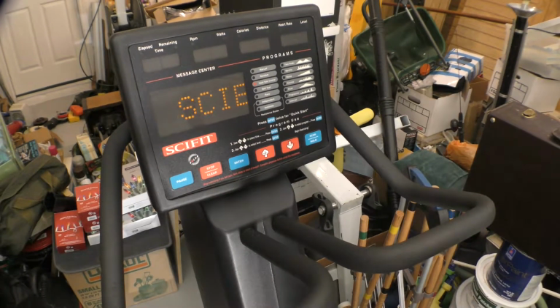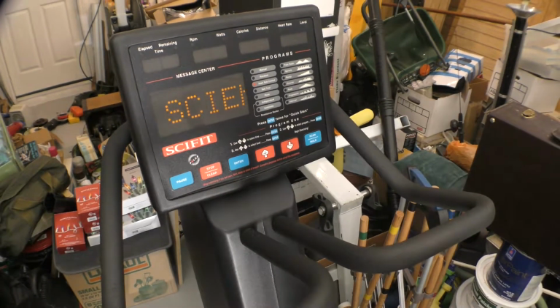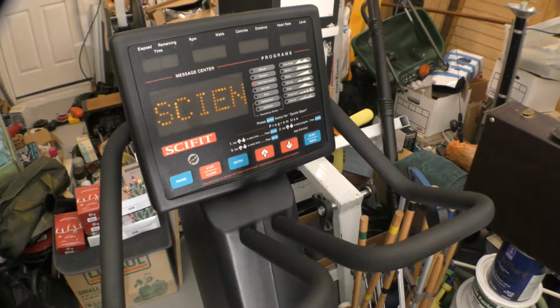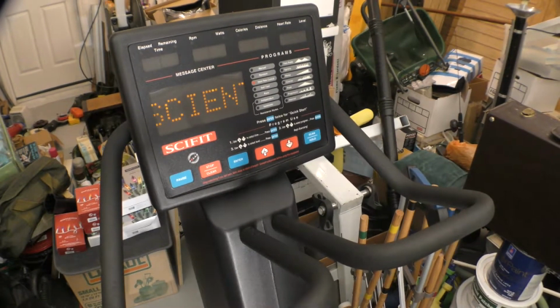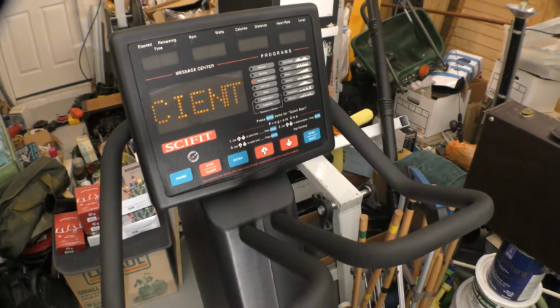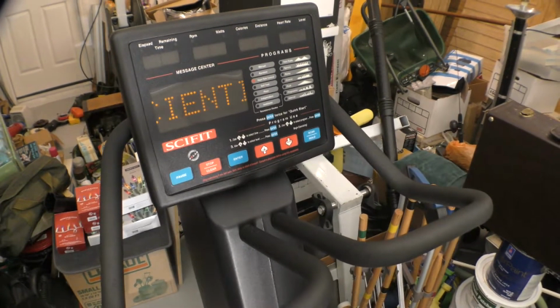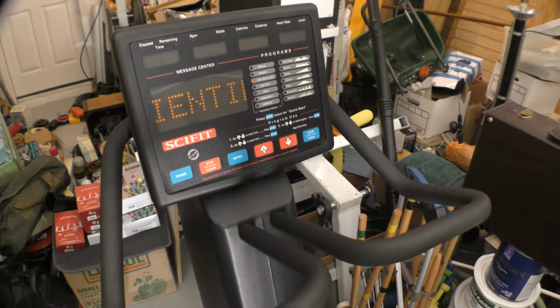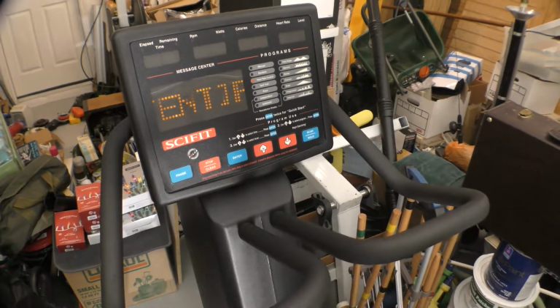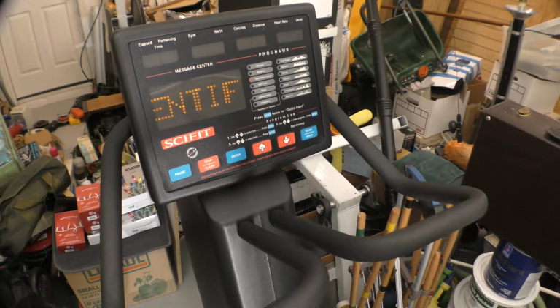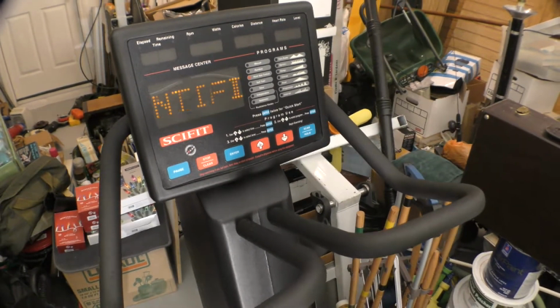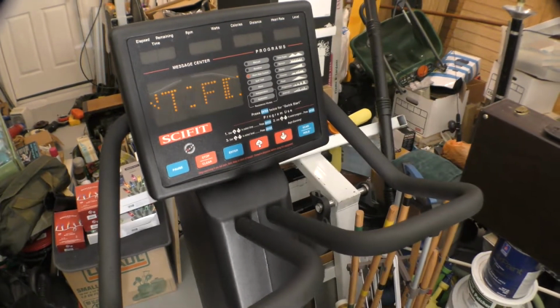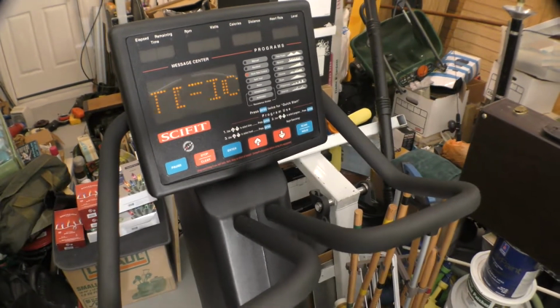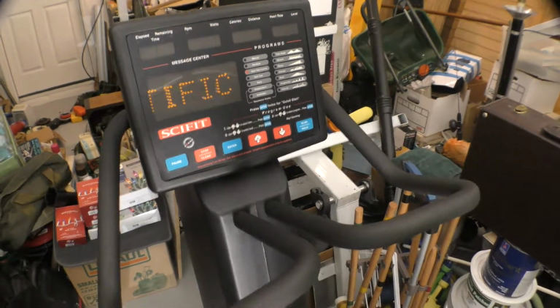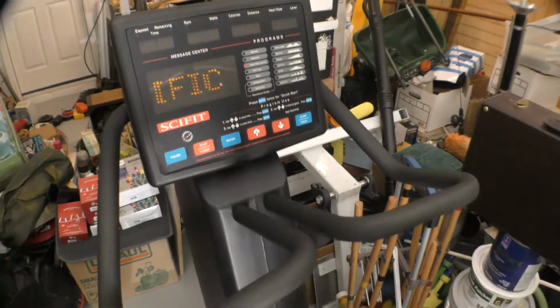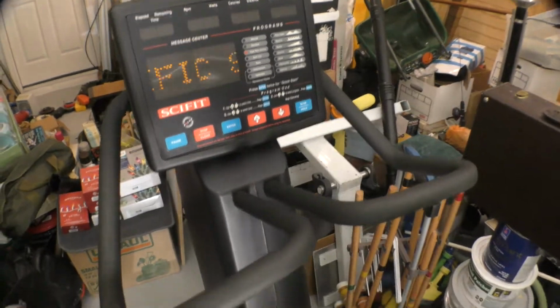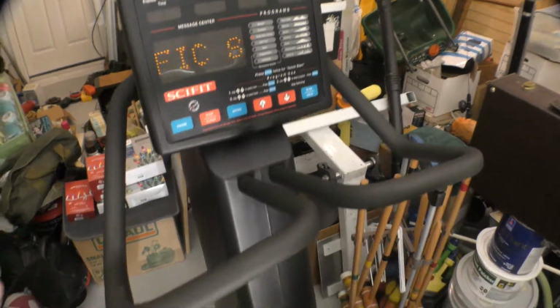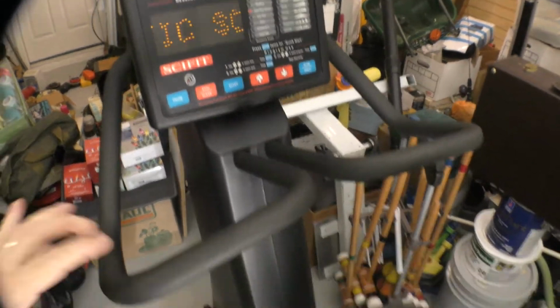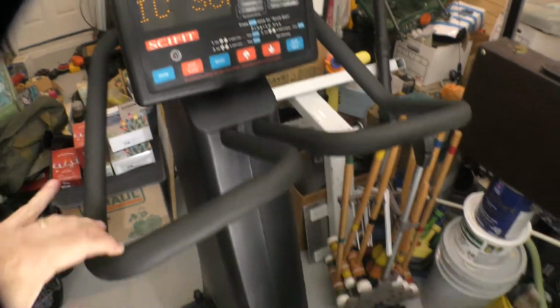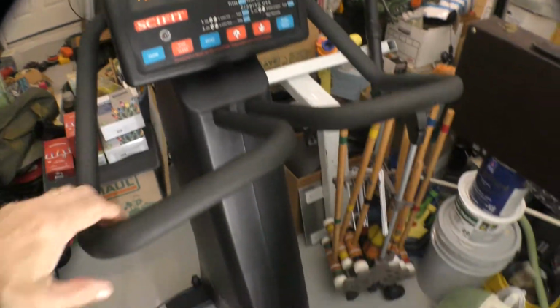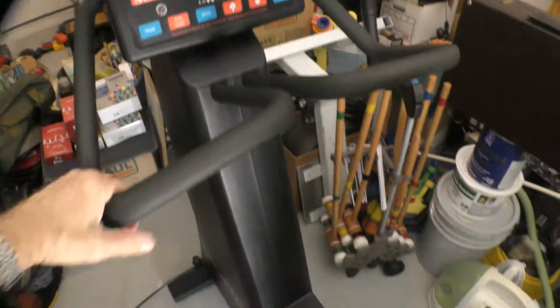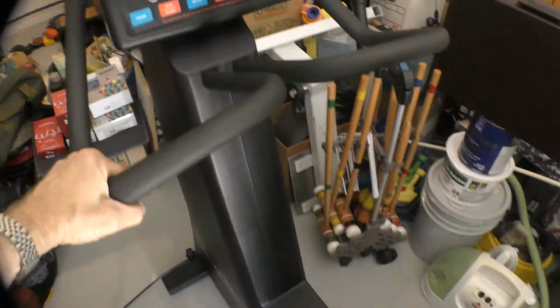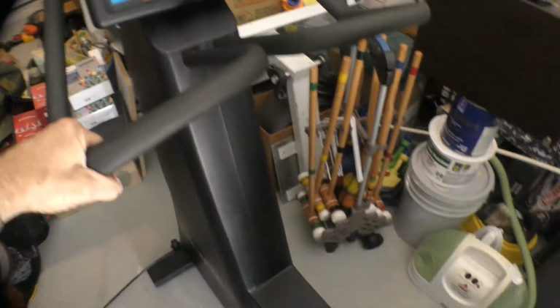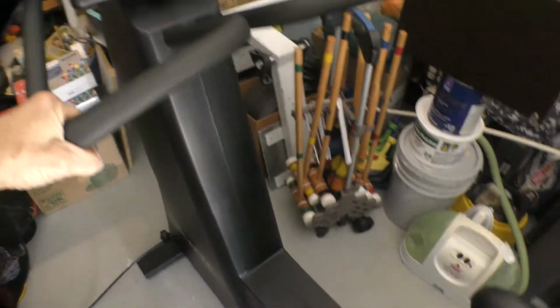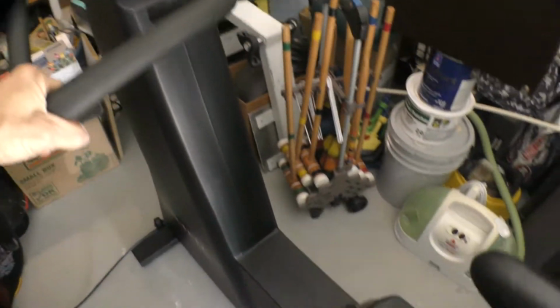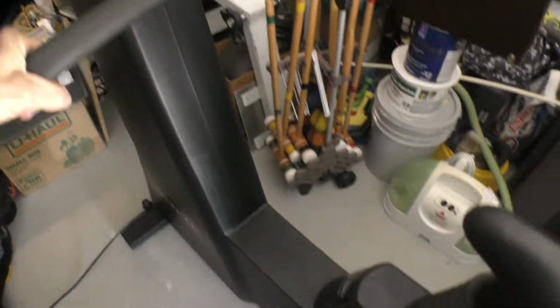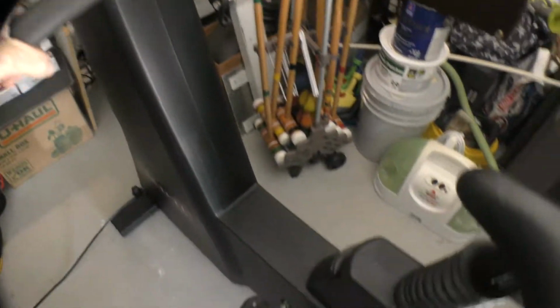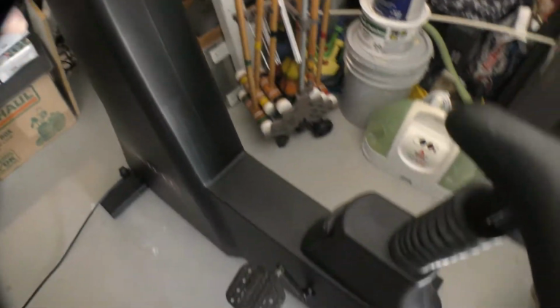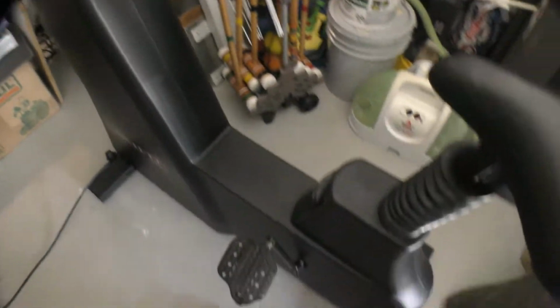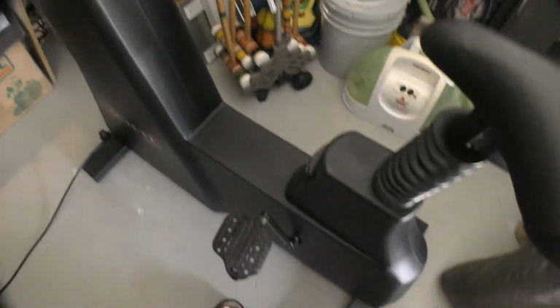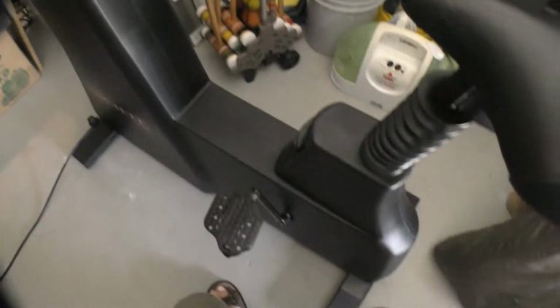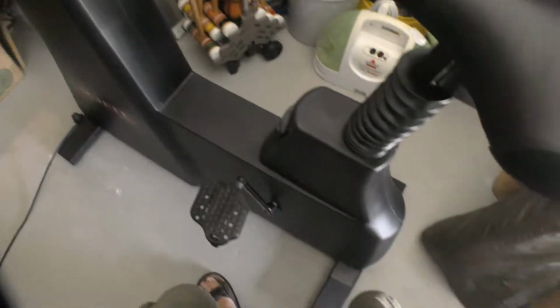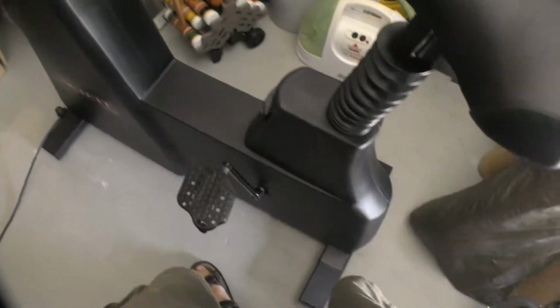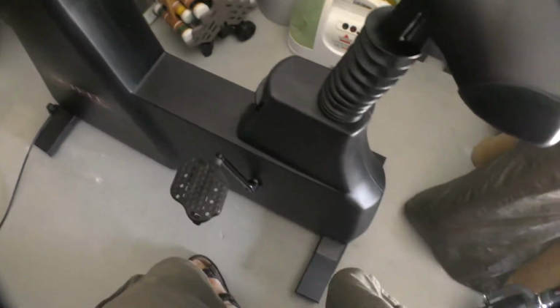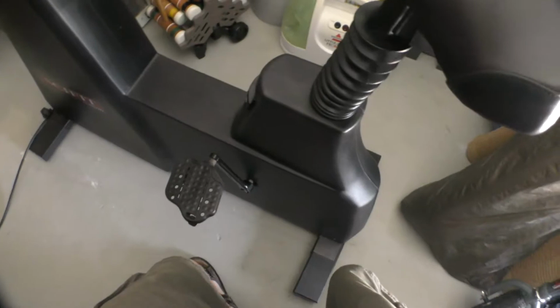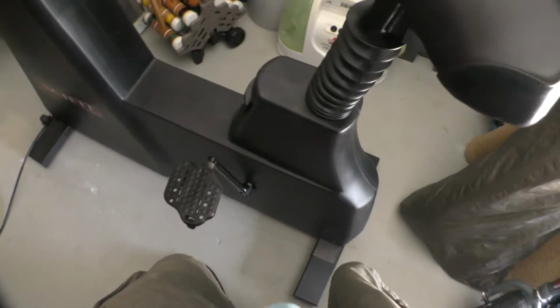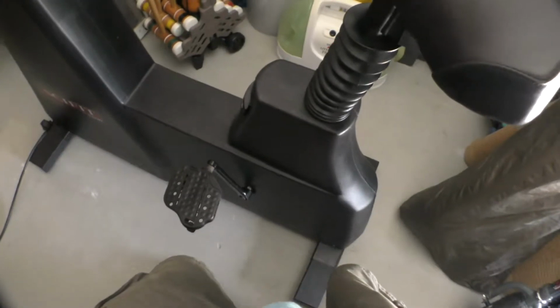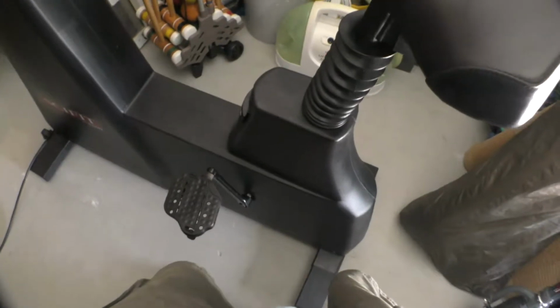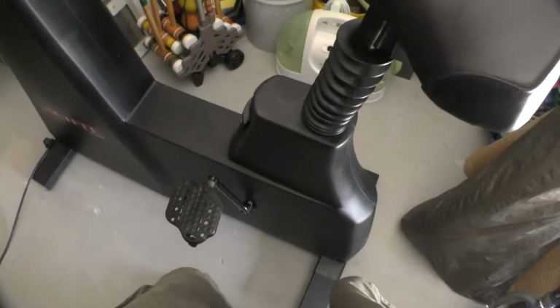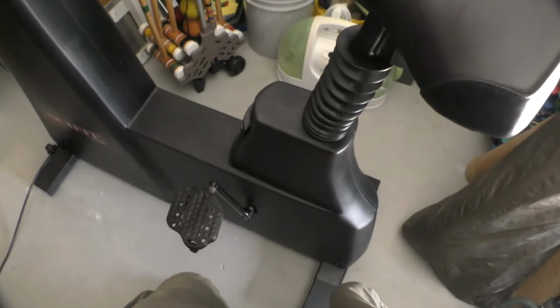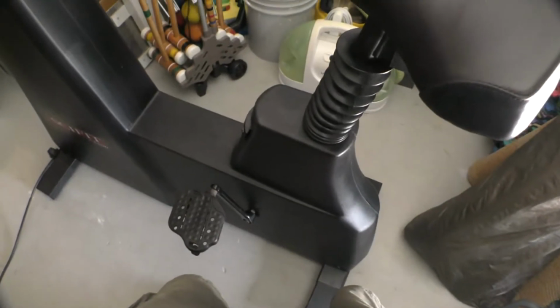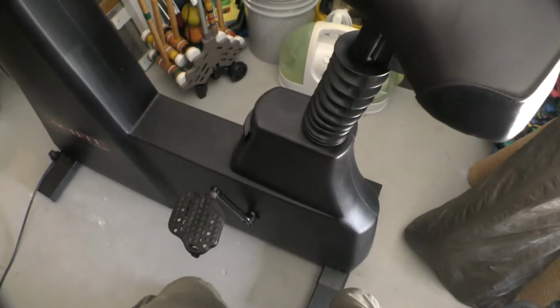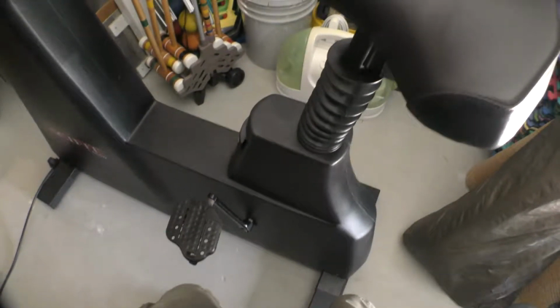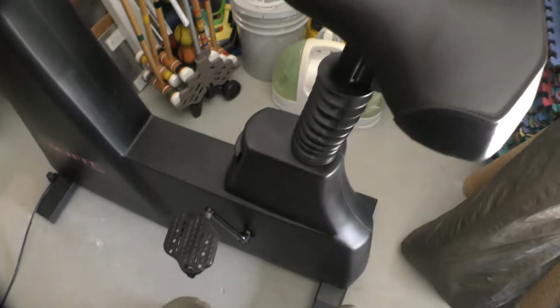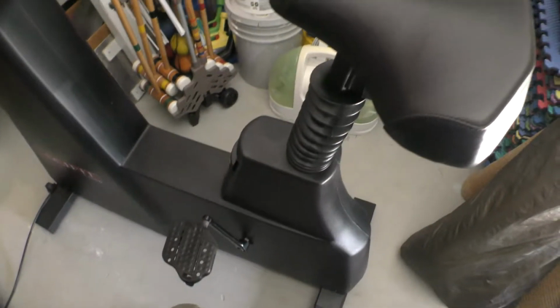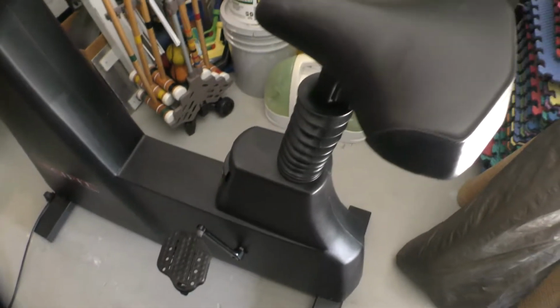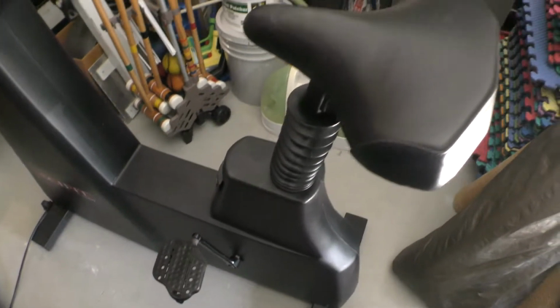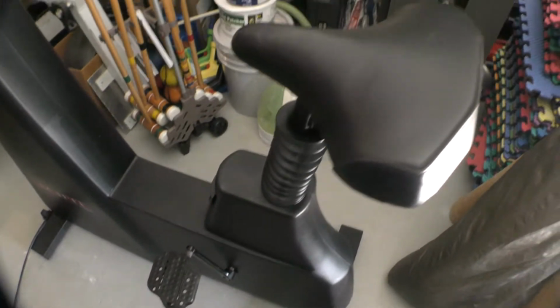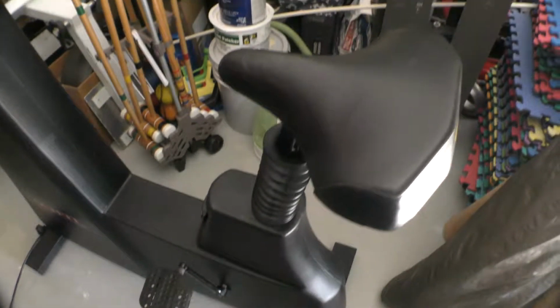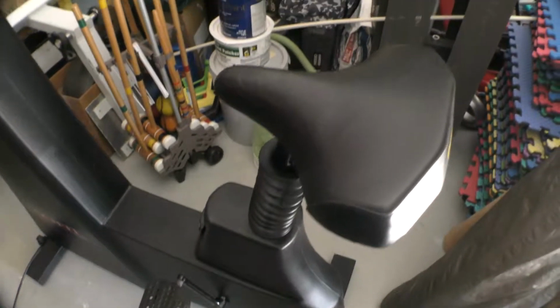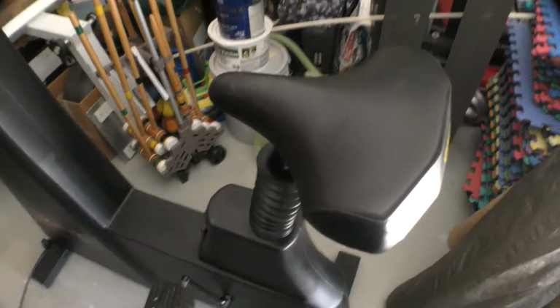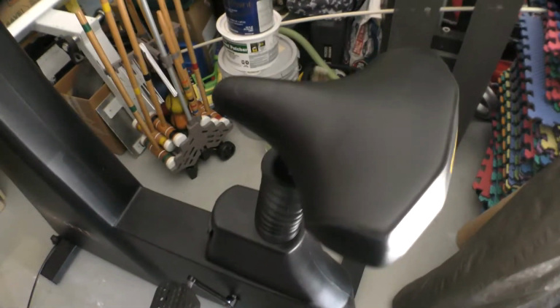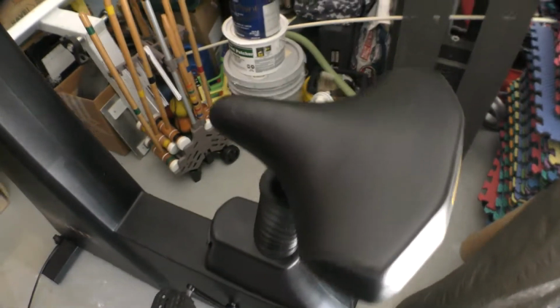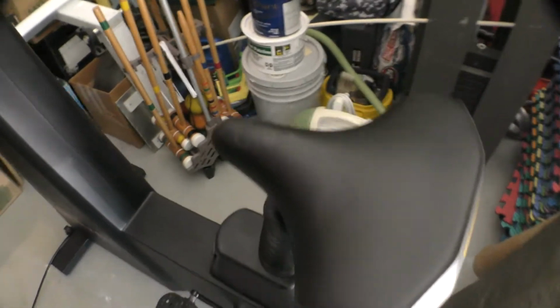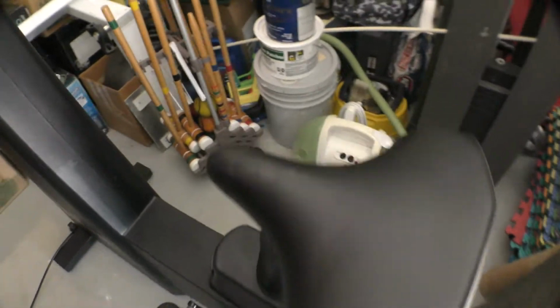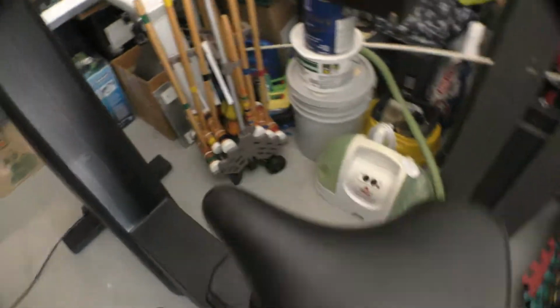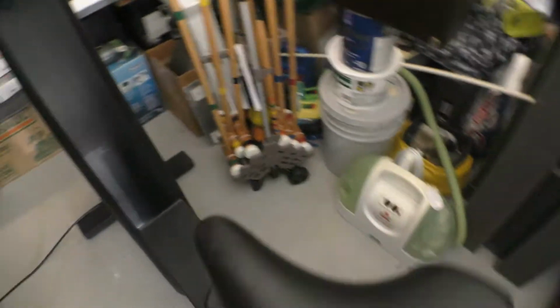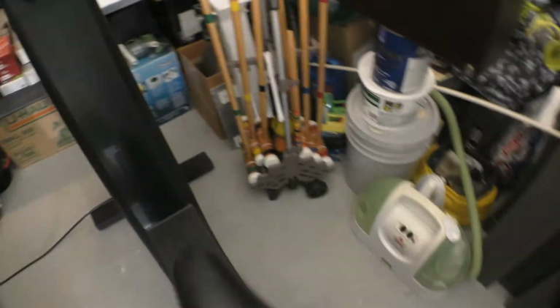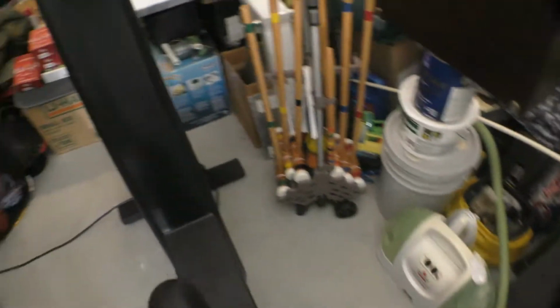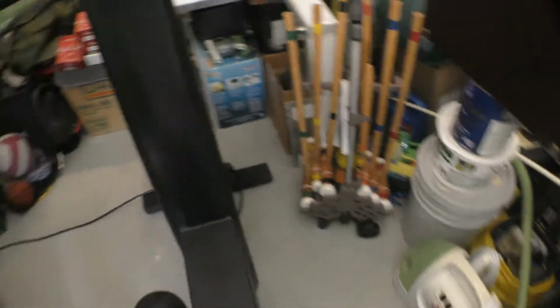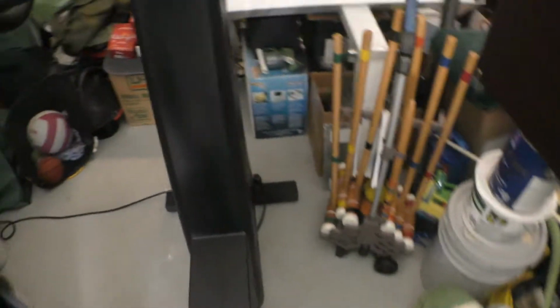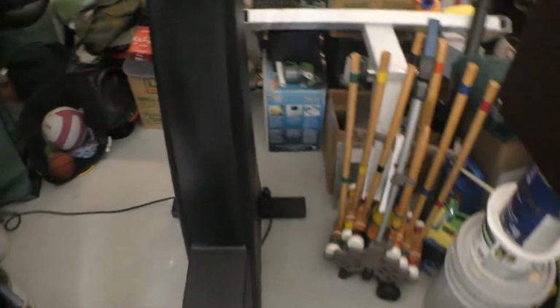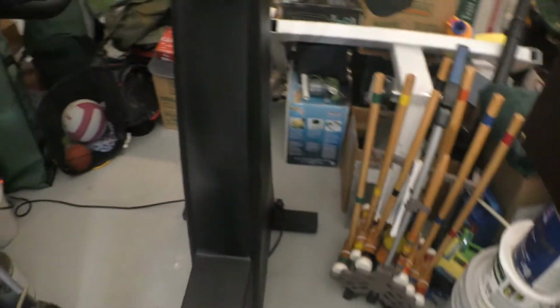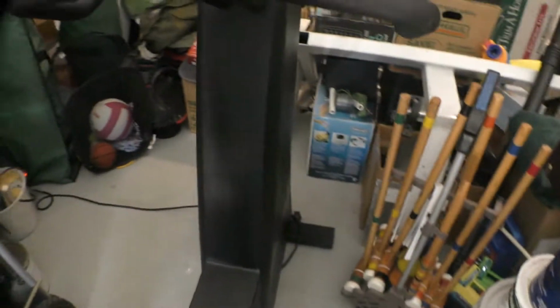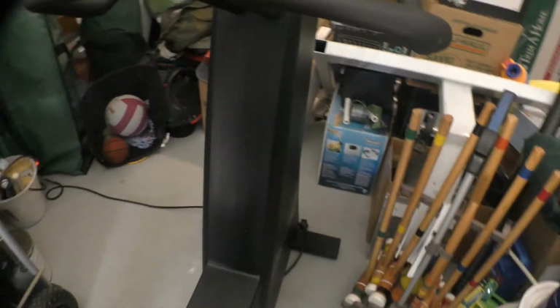Okay, Tim, here's the Sci-Fit upright. It's kind of crammed in here, but it's in really good shape, as you can see.